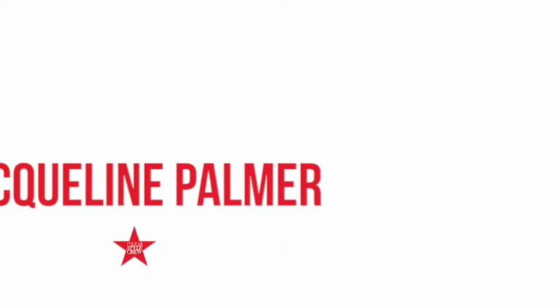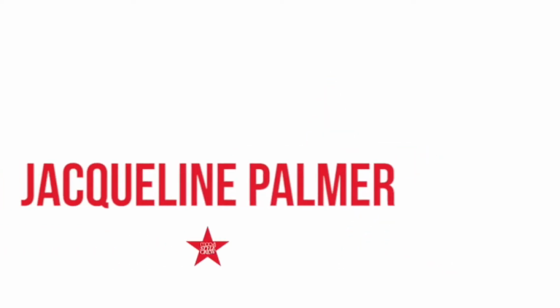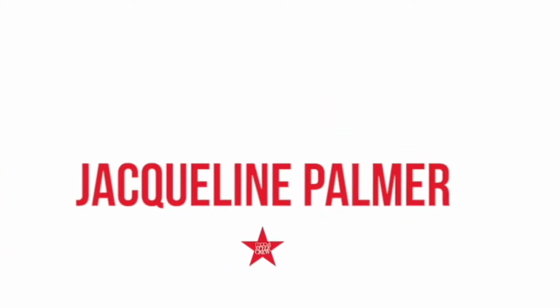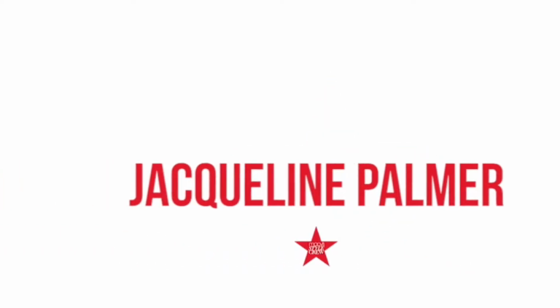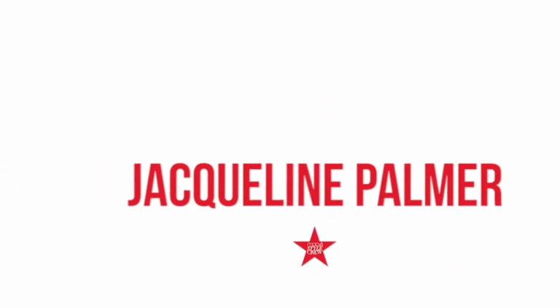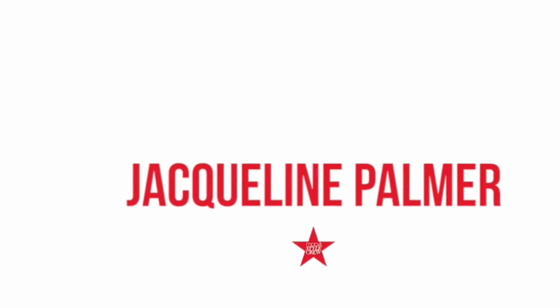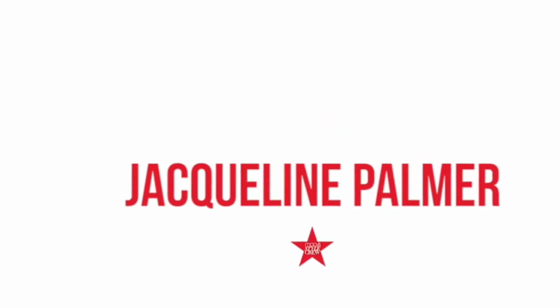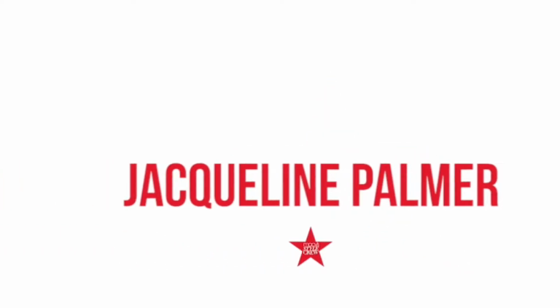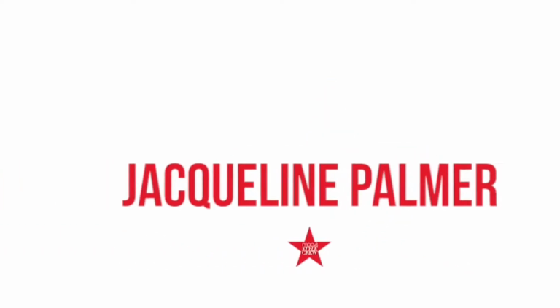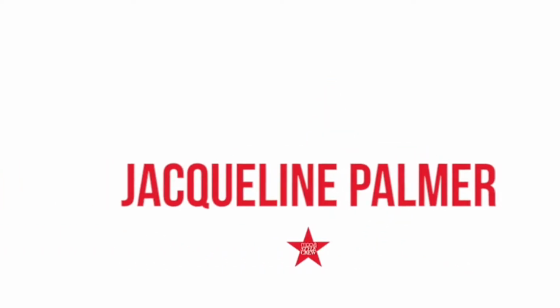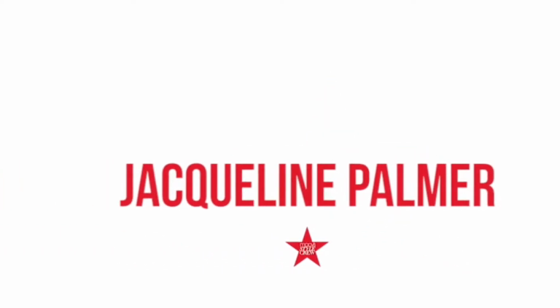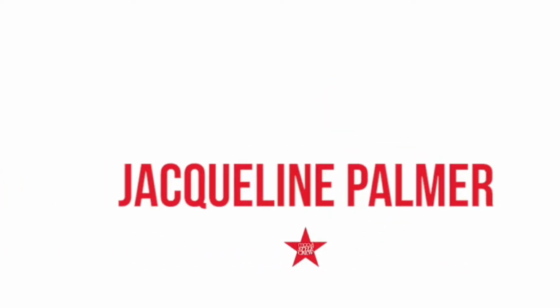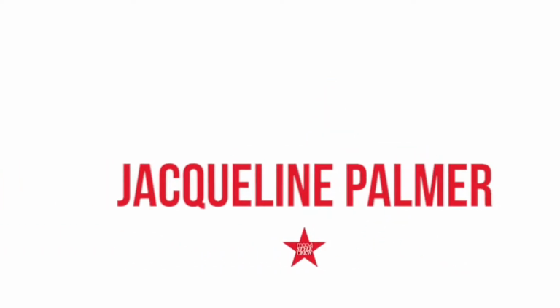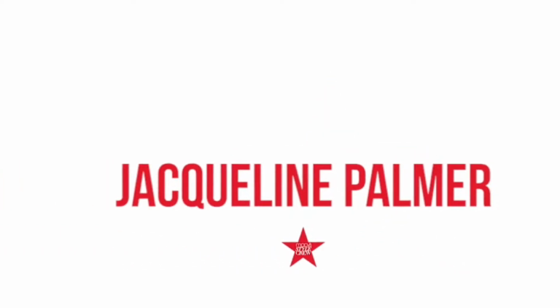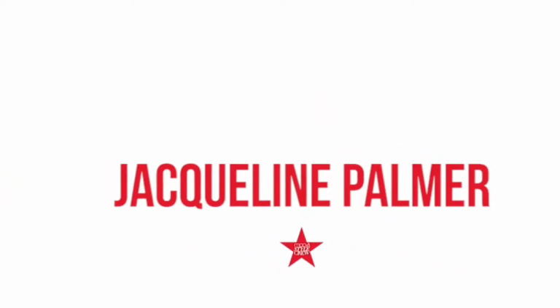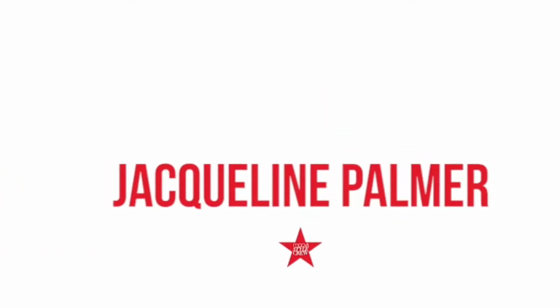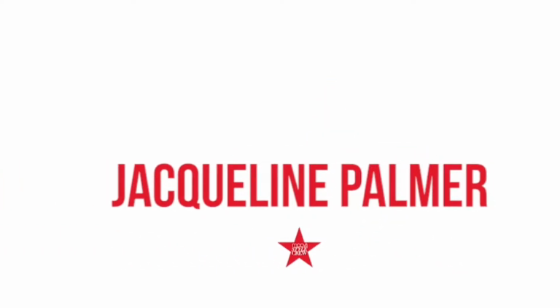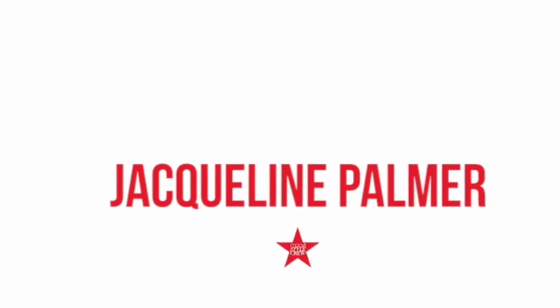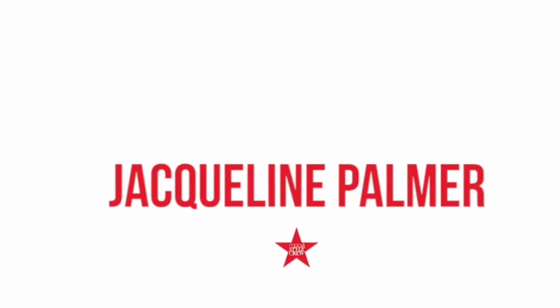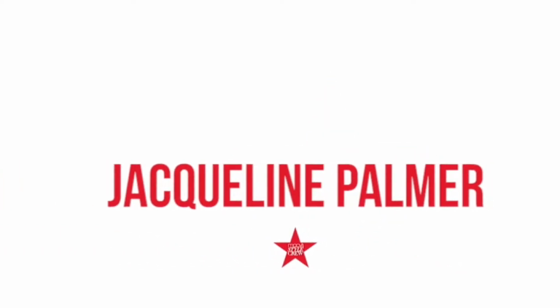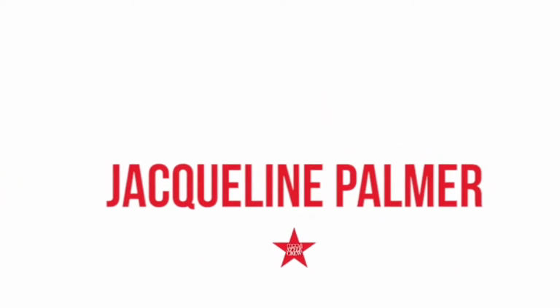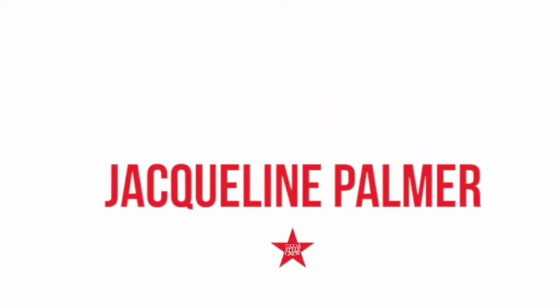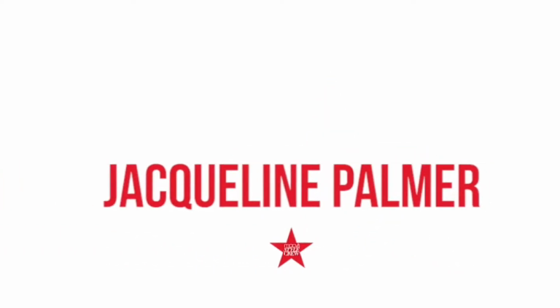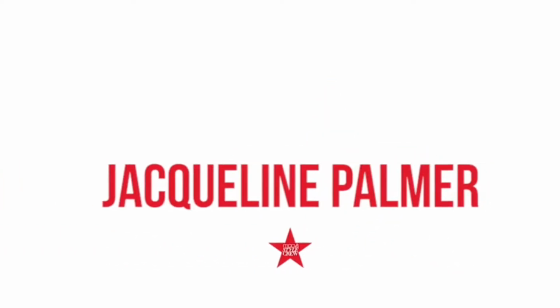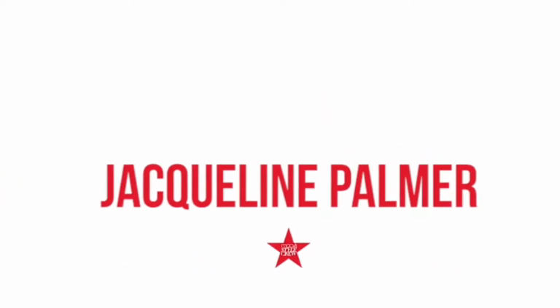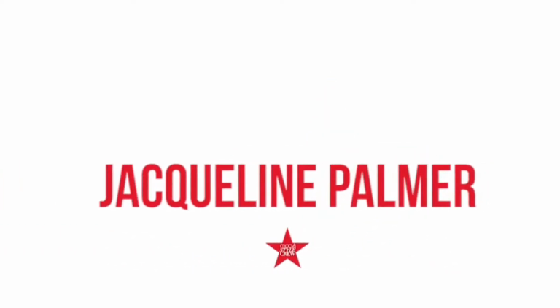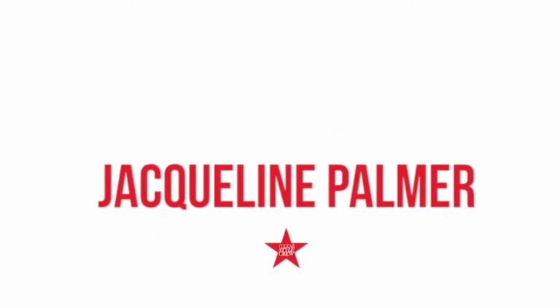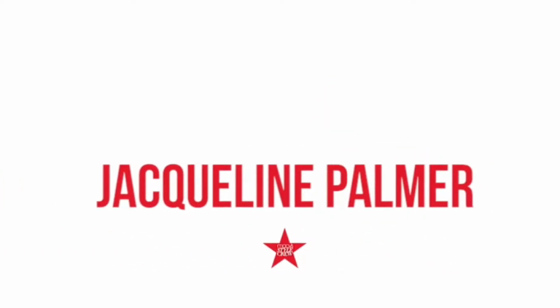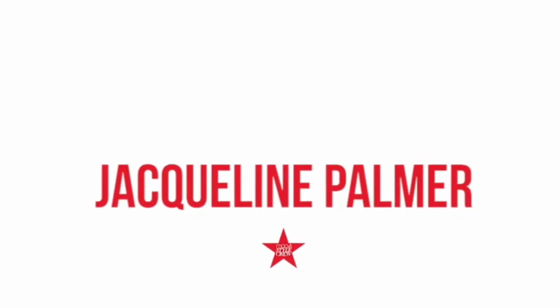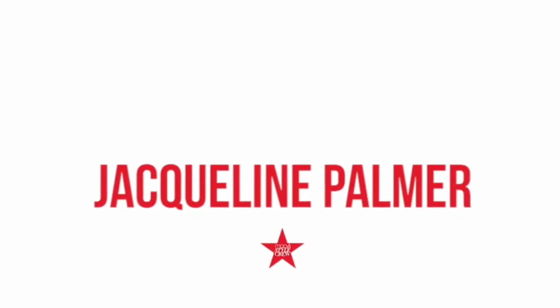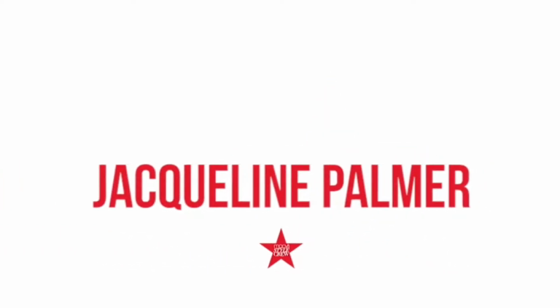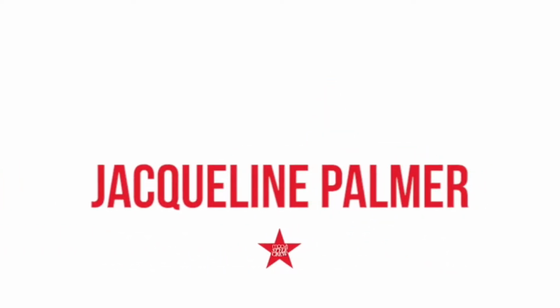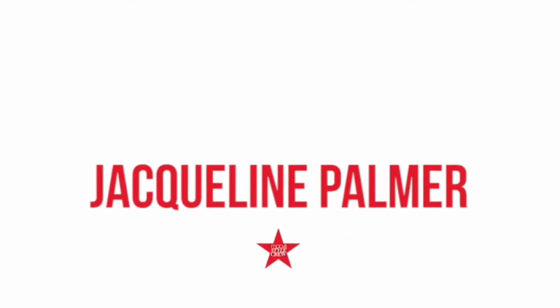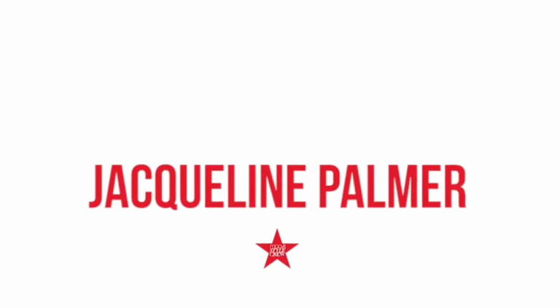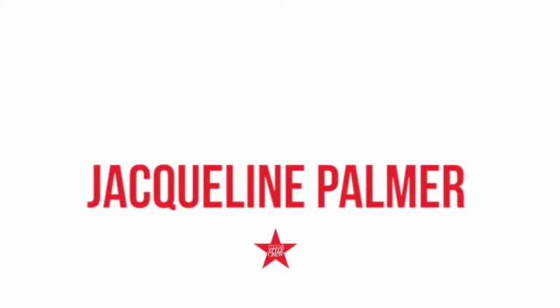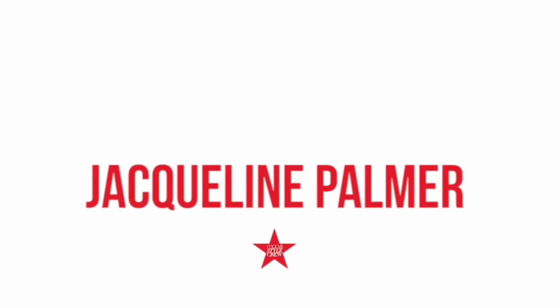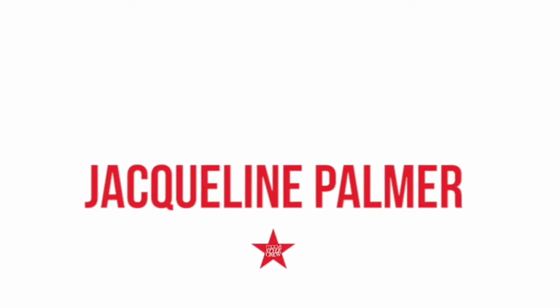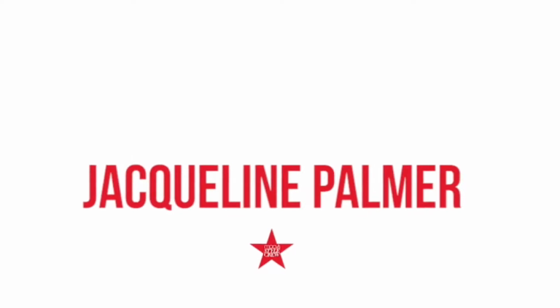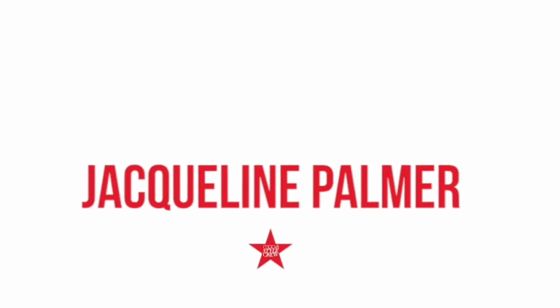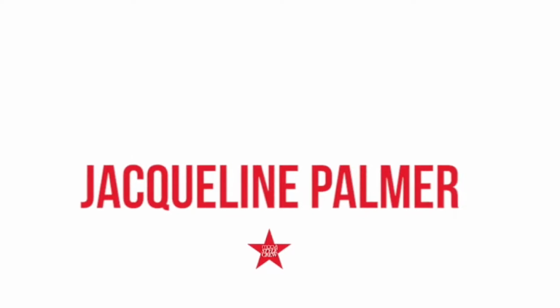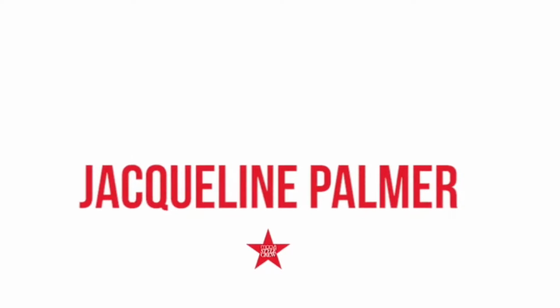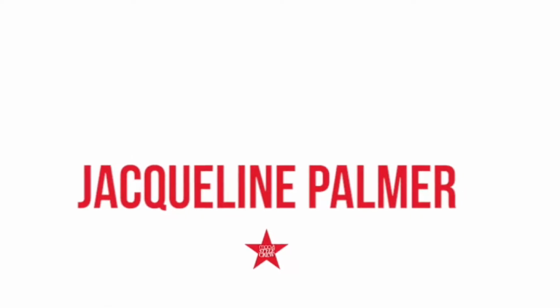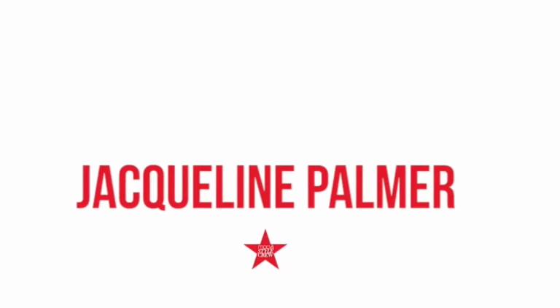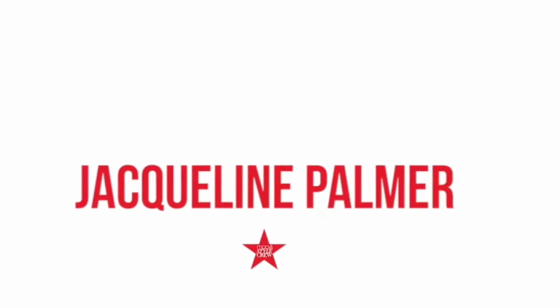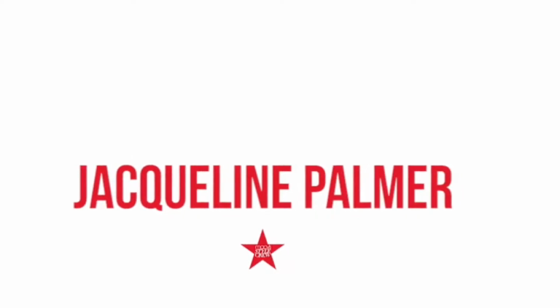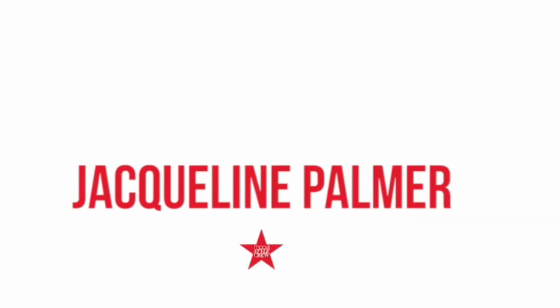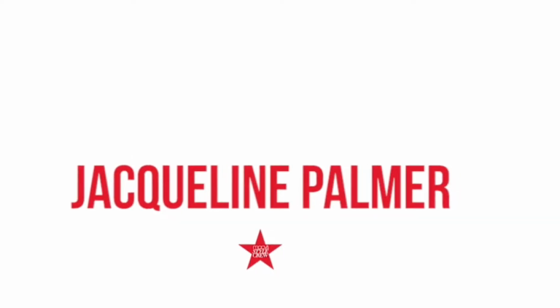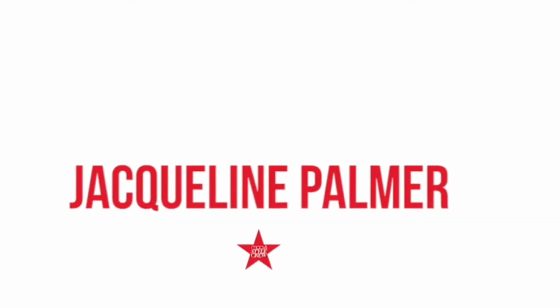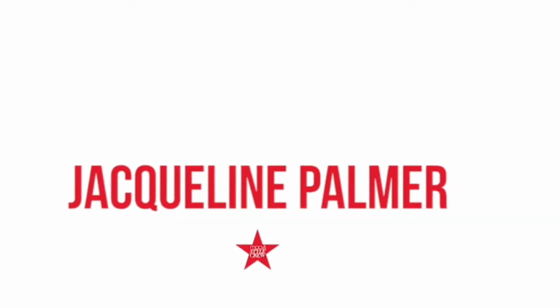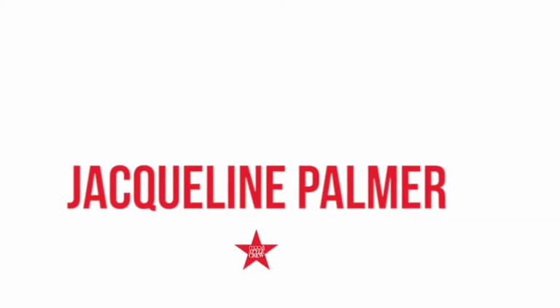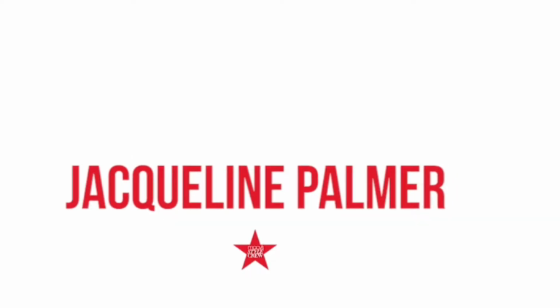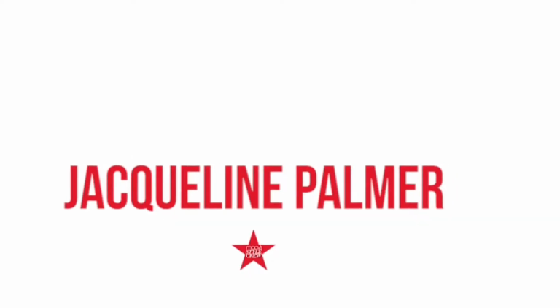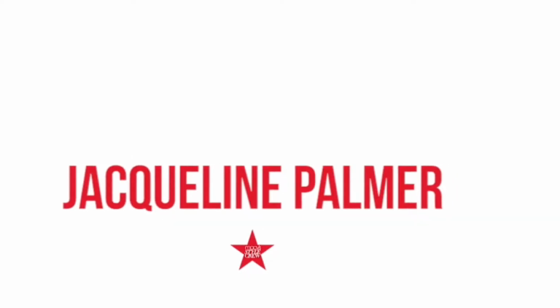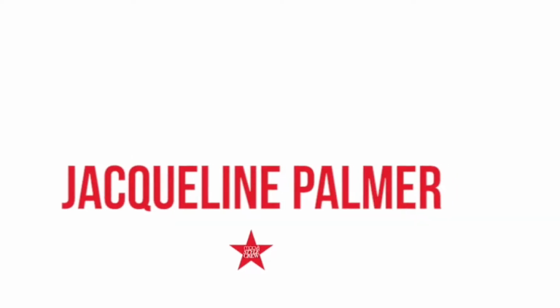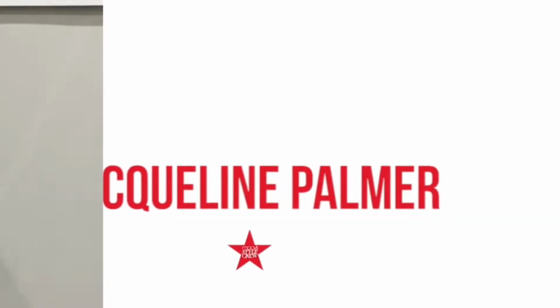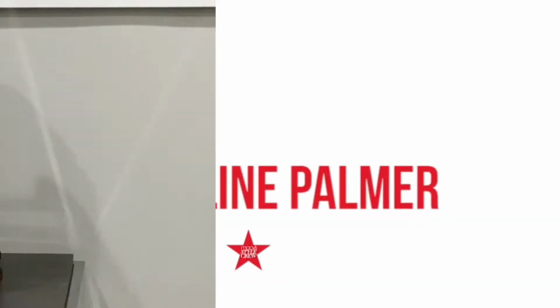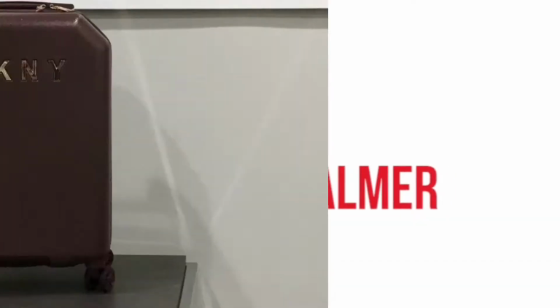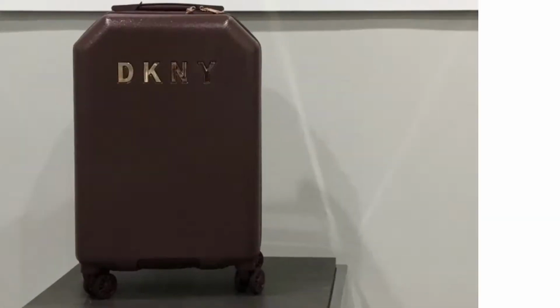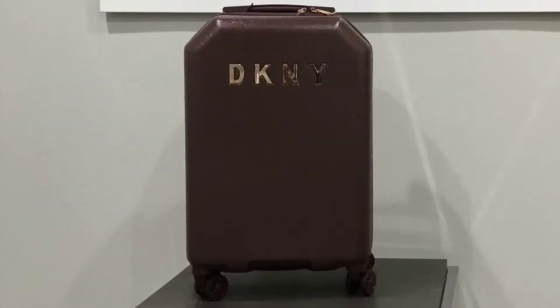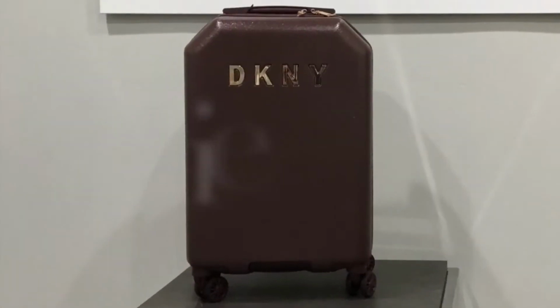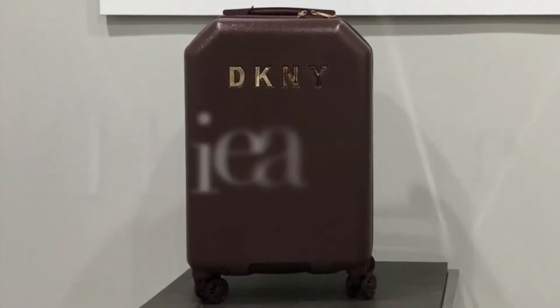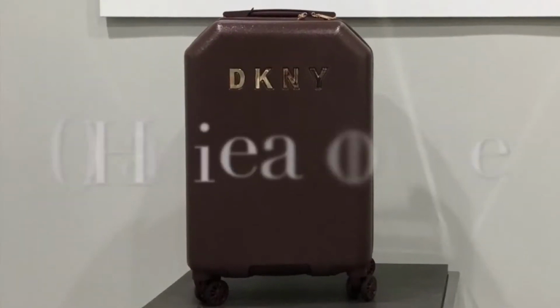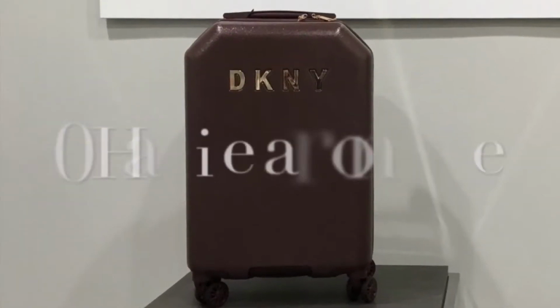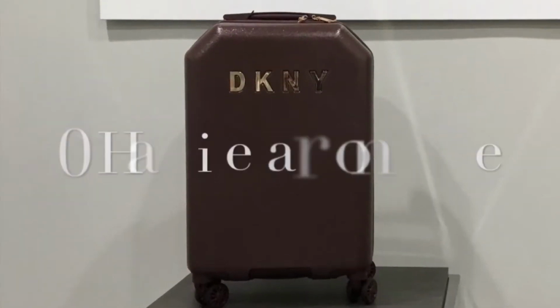What I would like to talk to you about very briefly is luggage. That's right — the Allure Collection from DKNY.